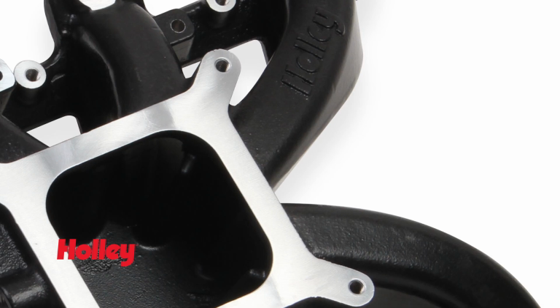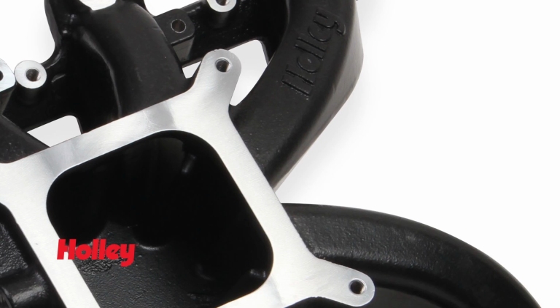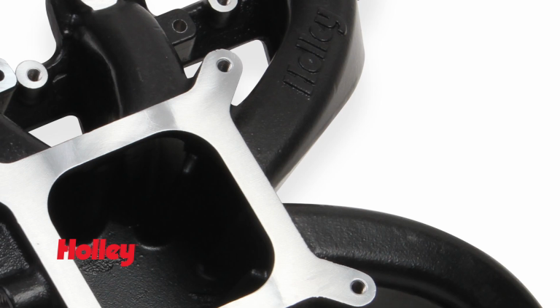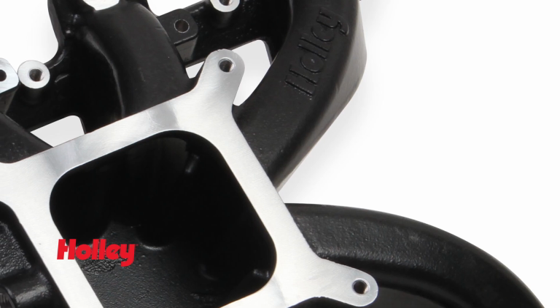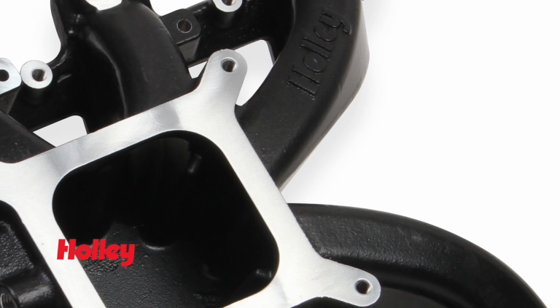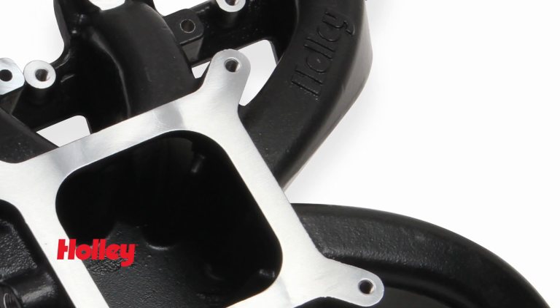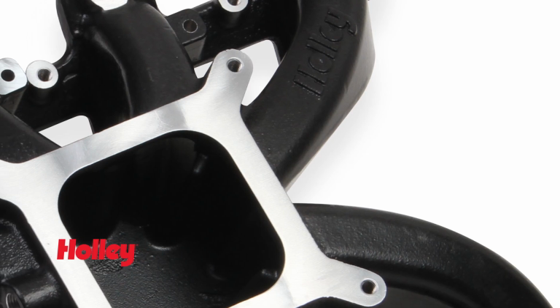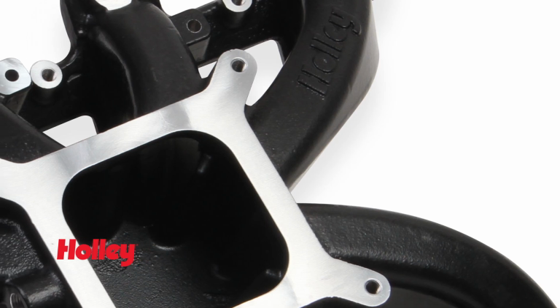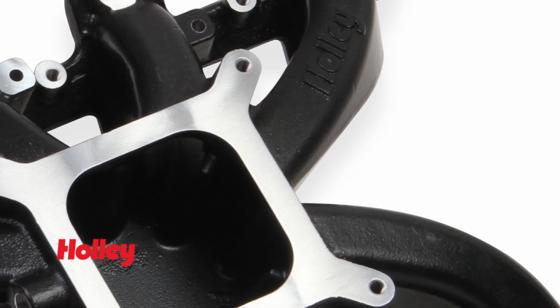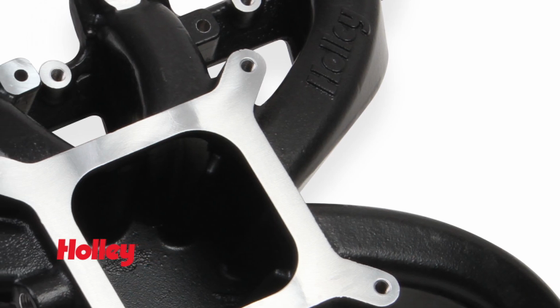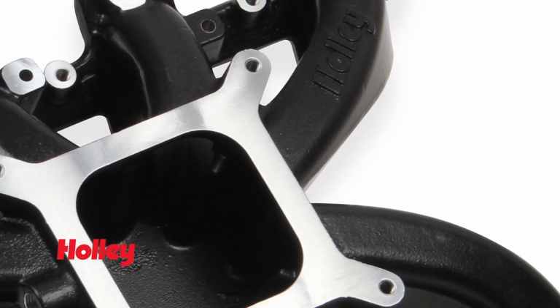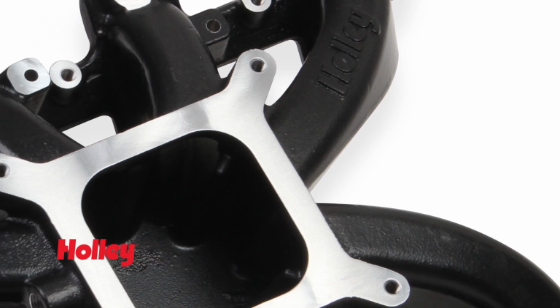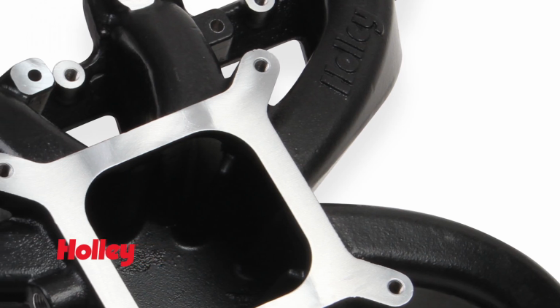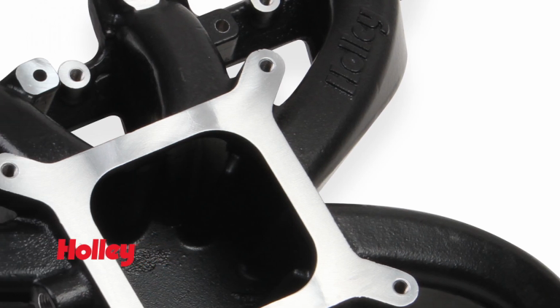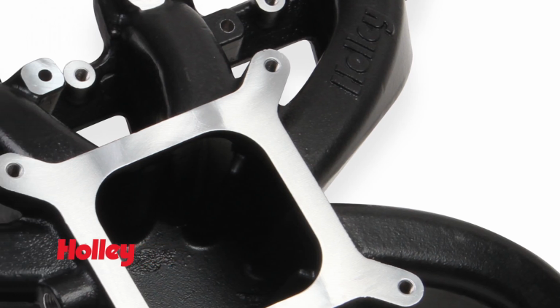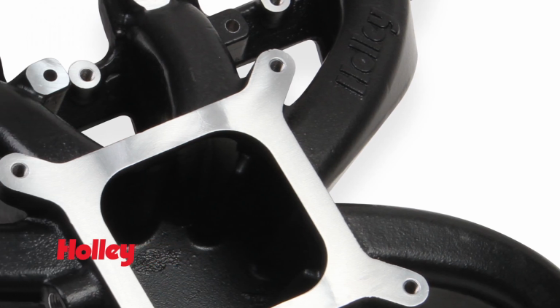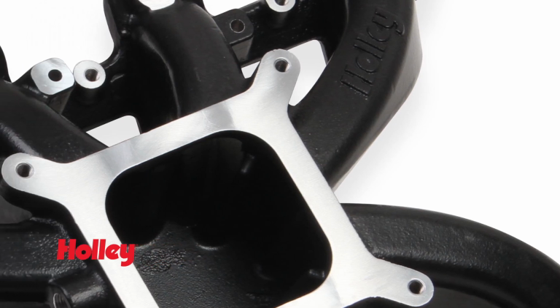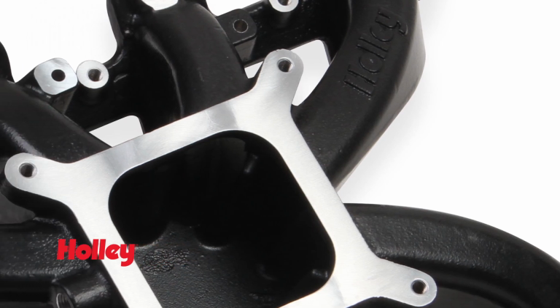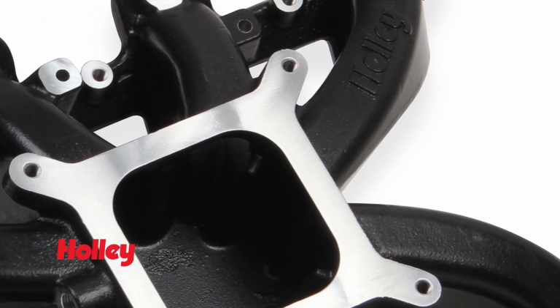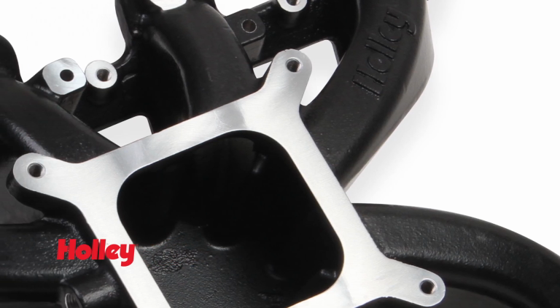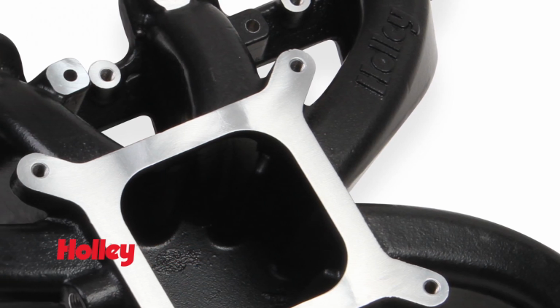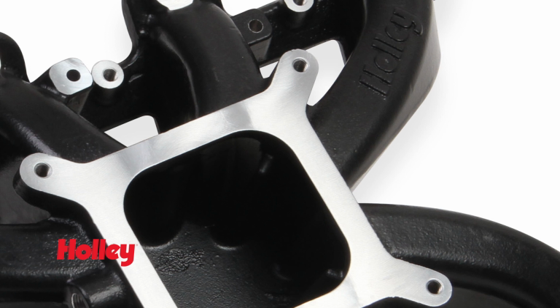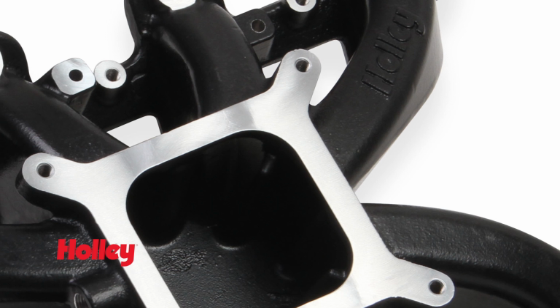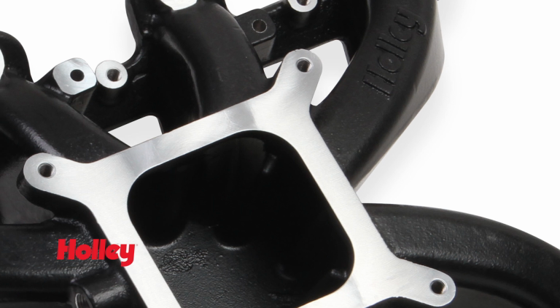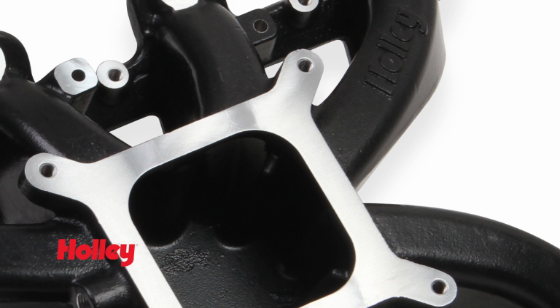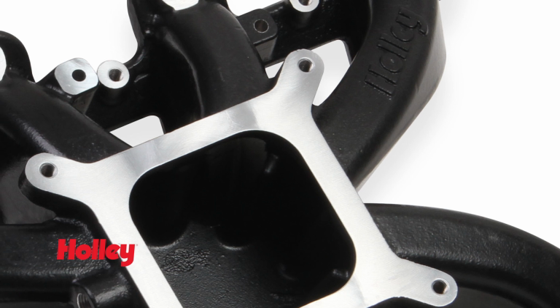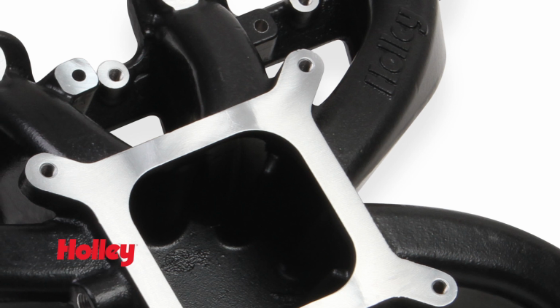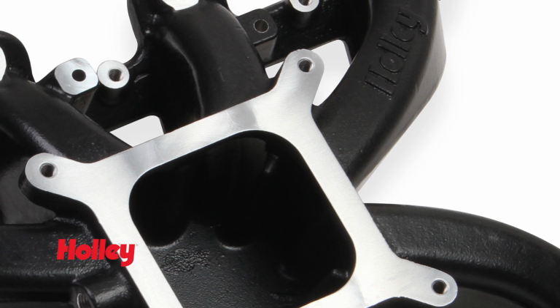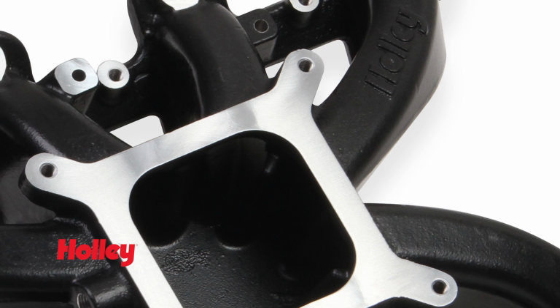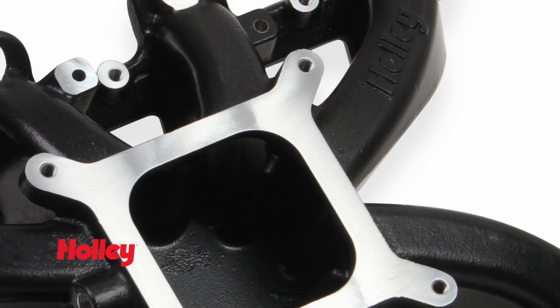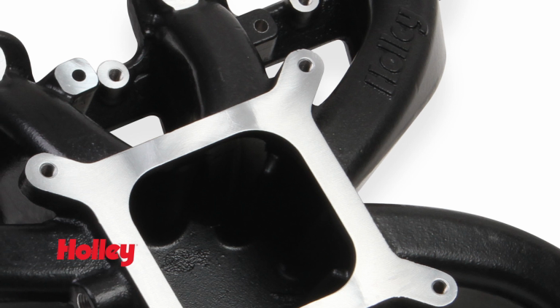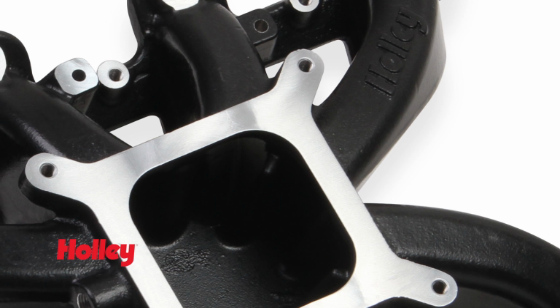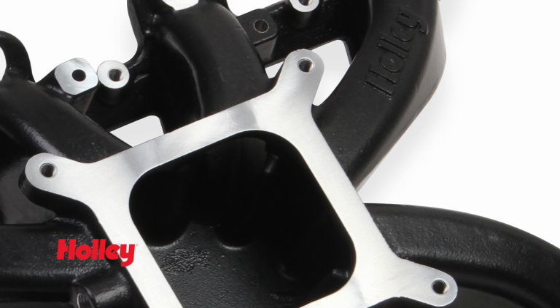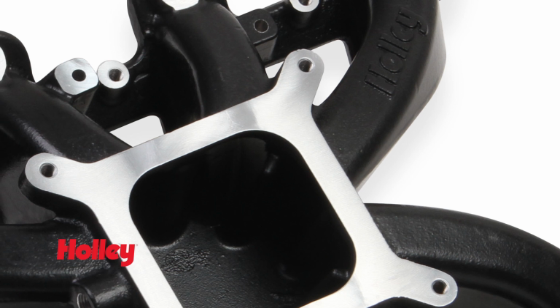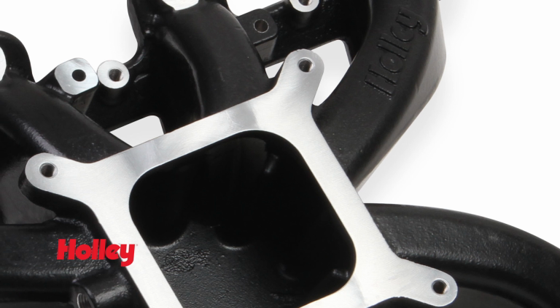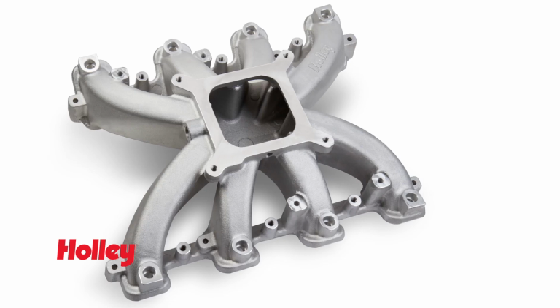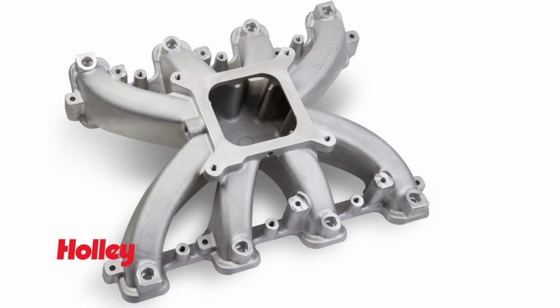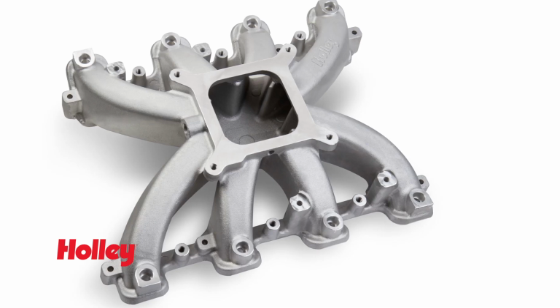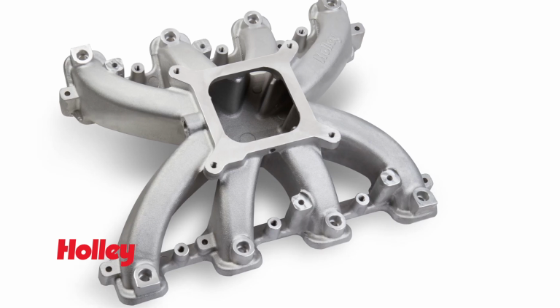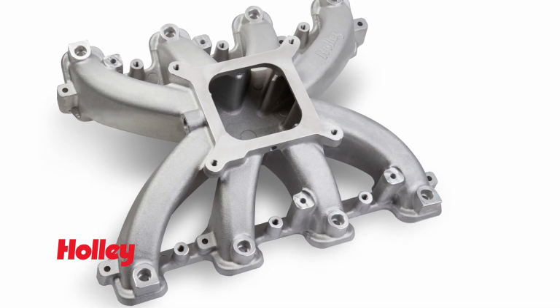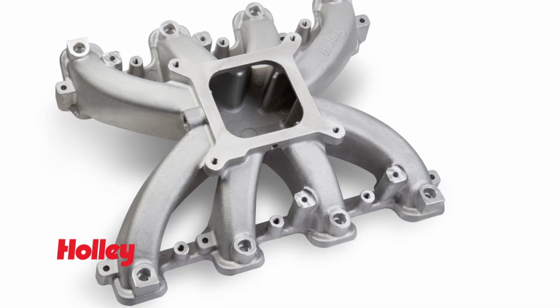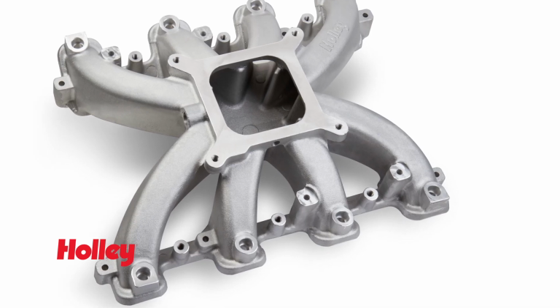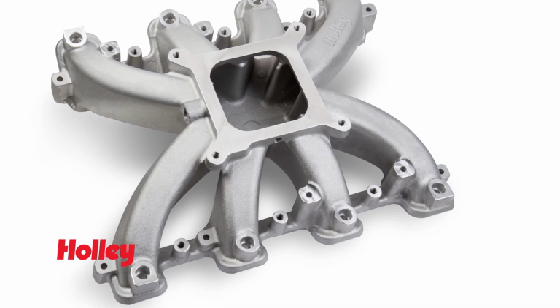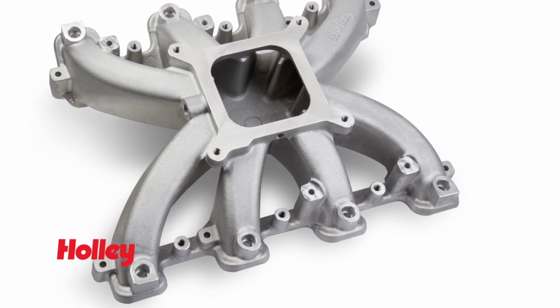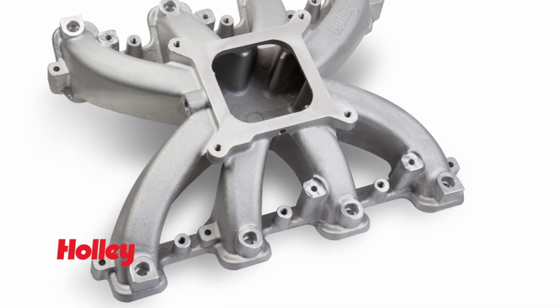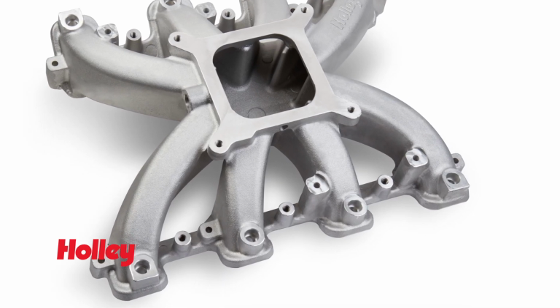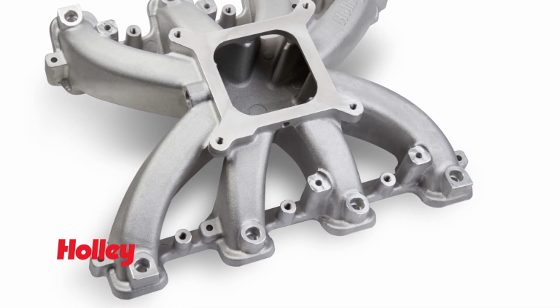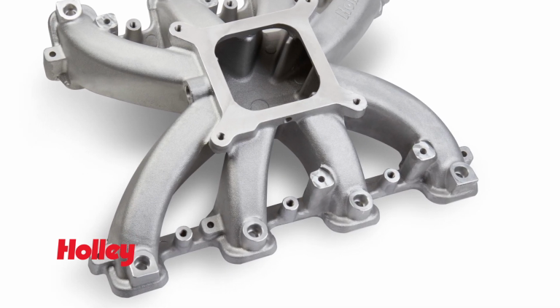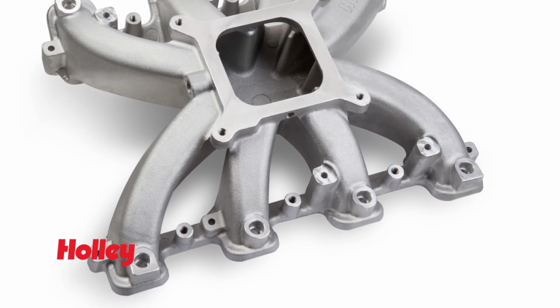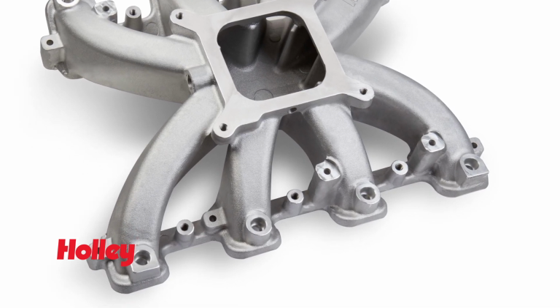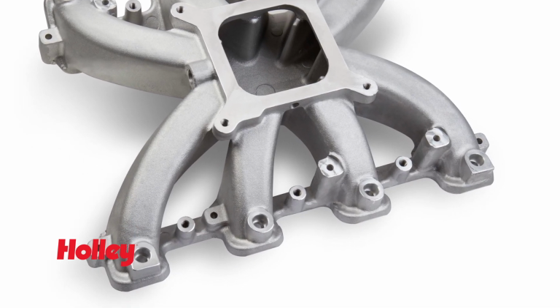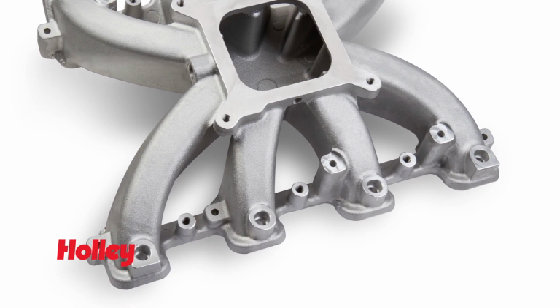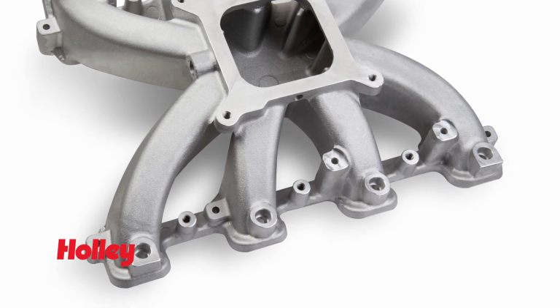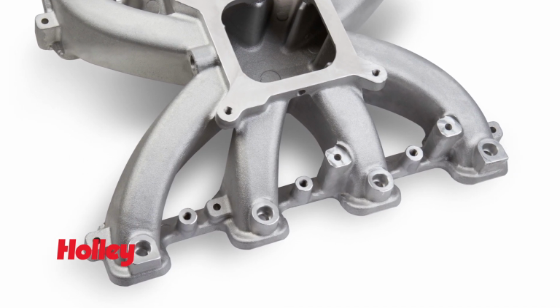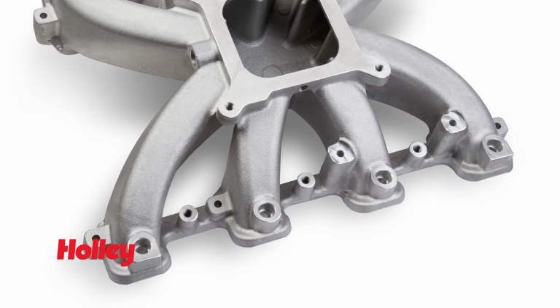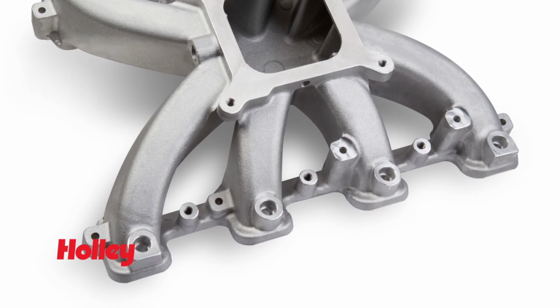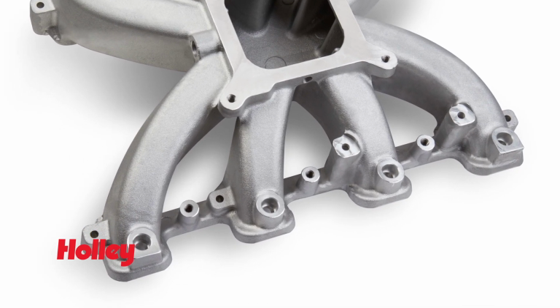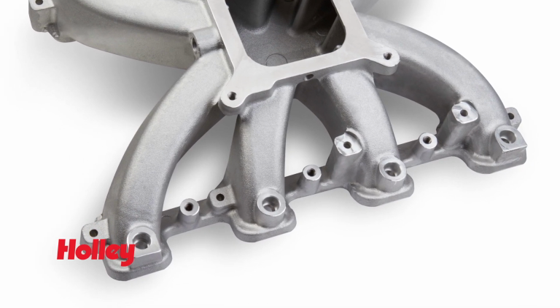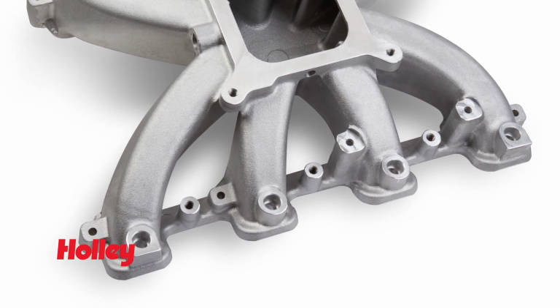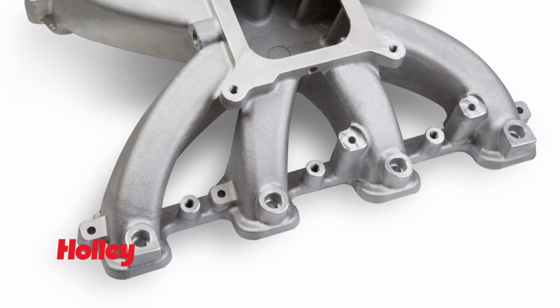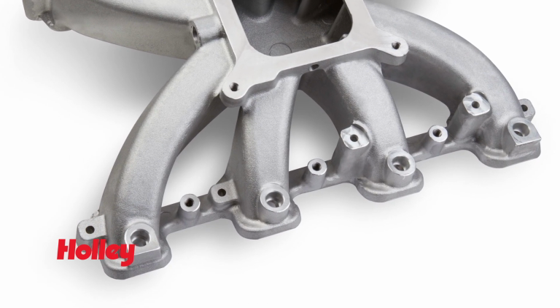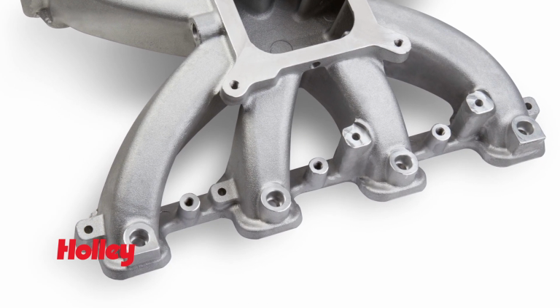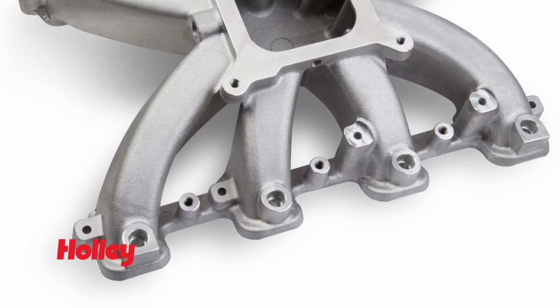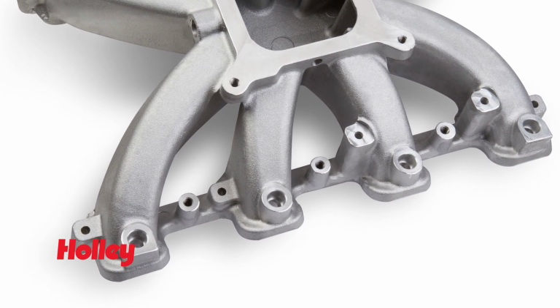To spice up your engine bay, we also have these intake manifolds in black. Keep in mind we also offer ready-to-bolt-up EFI versions of these intakes.